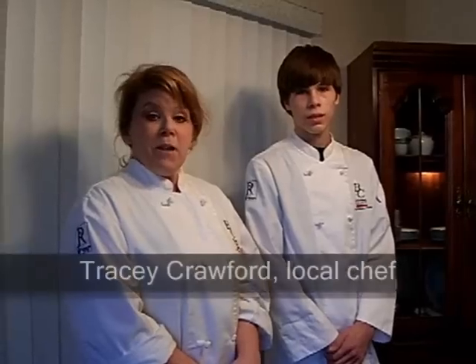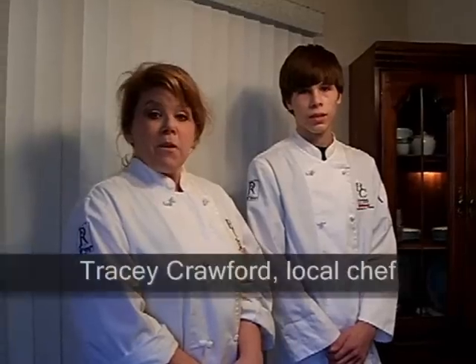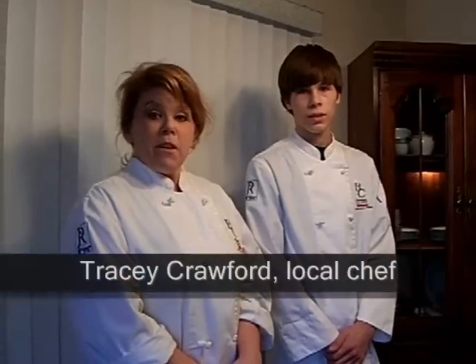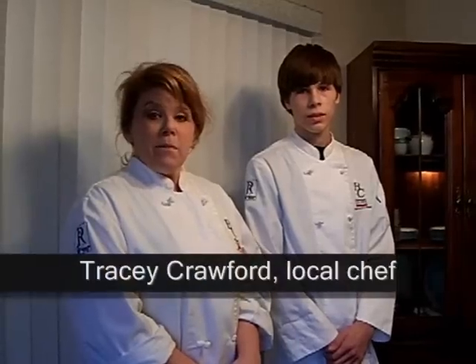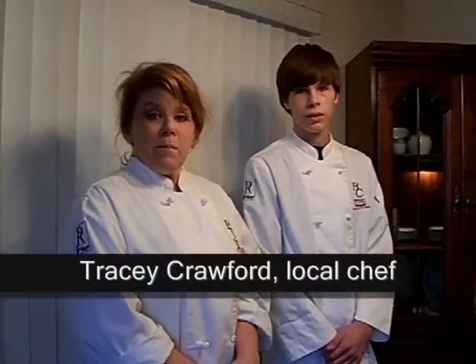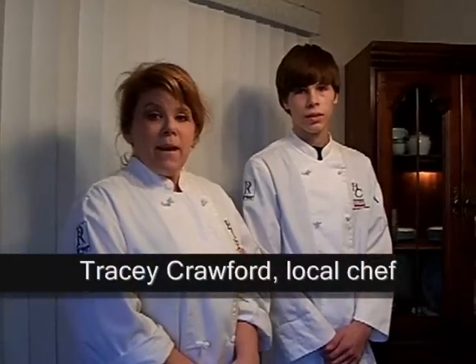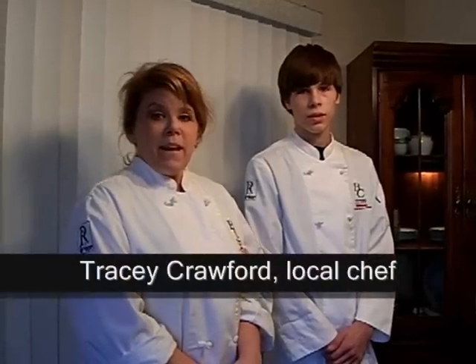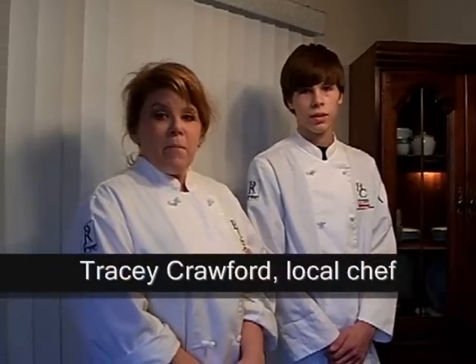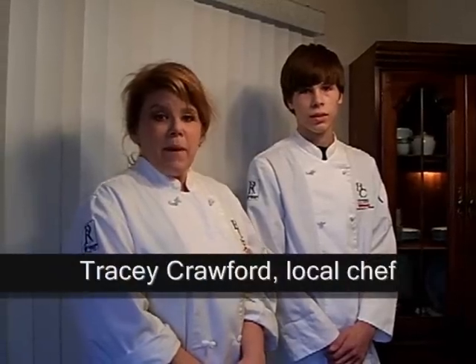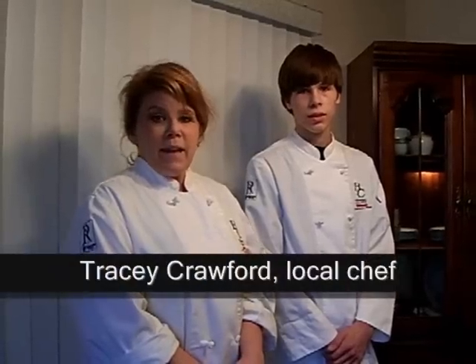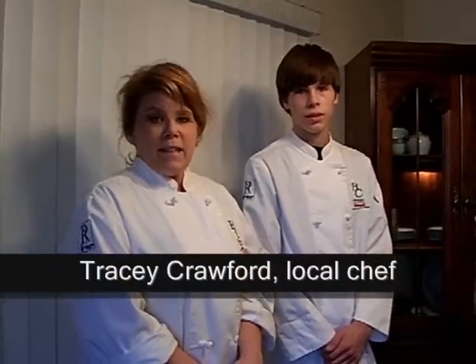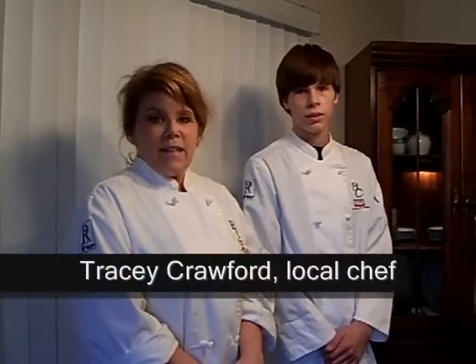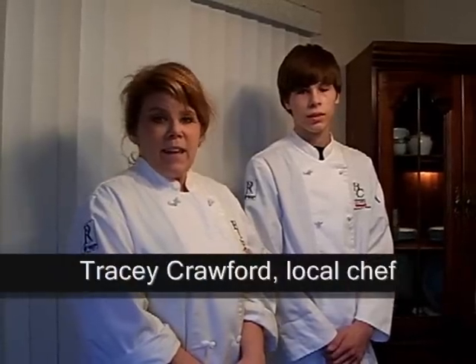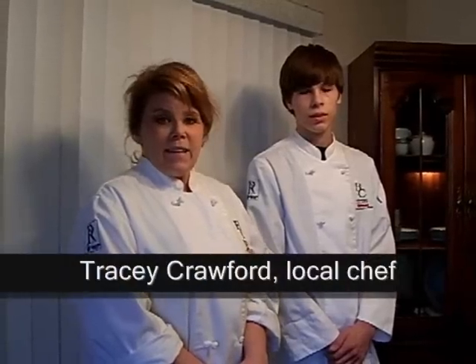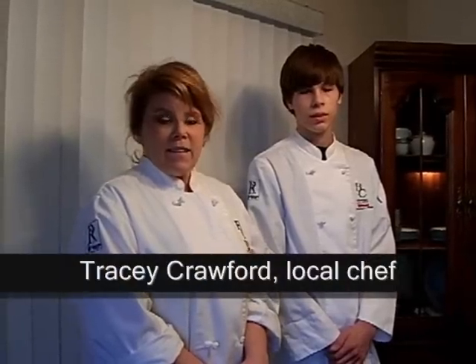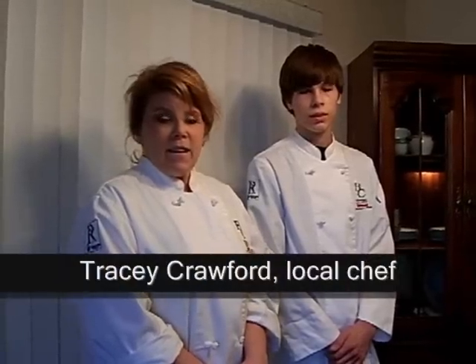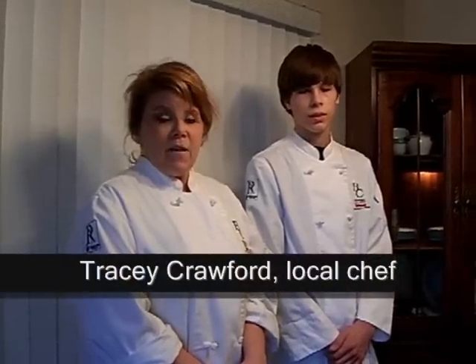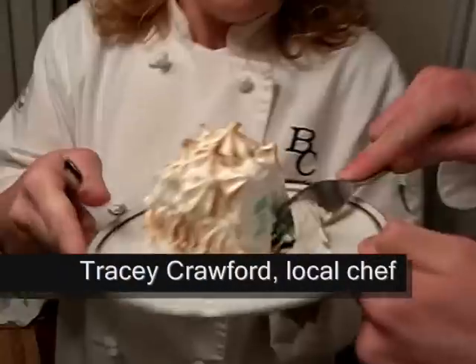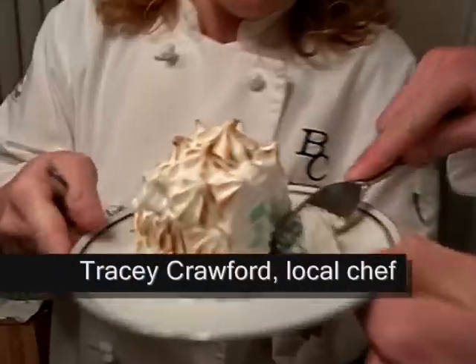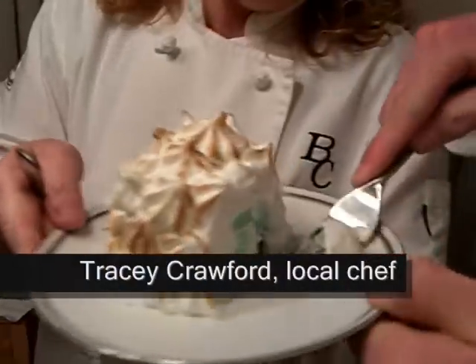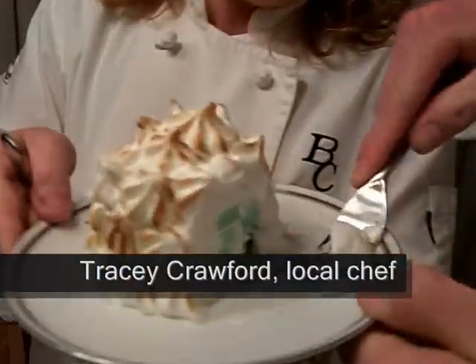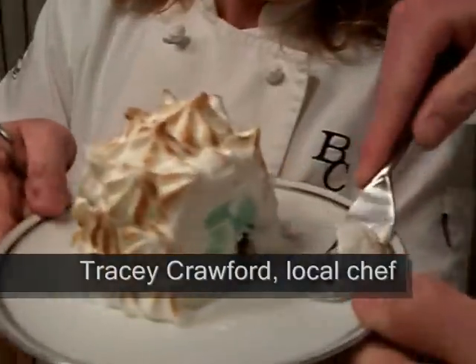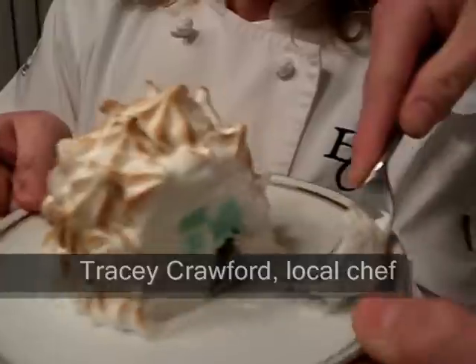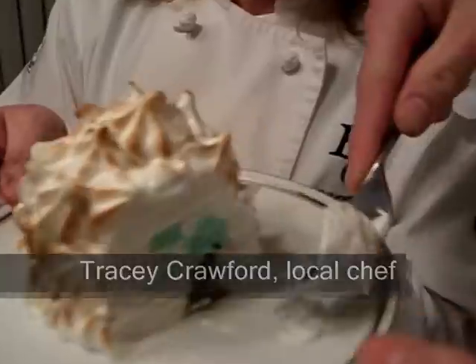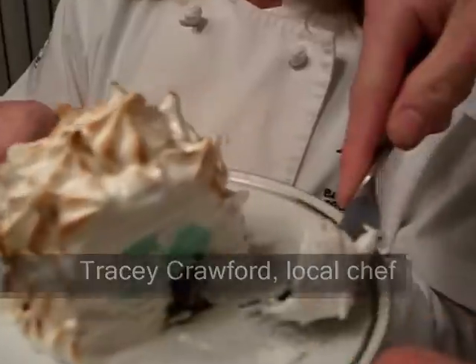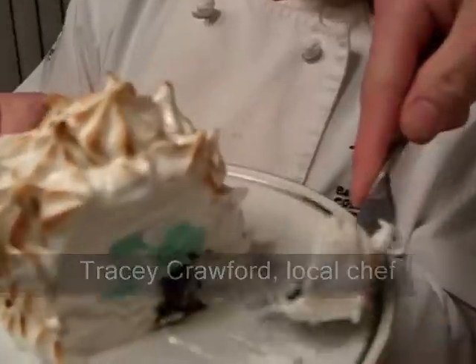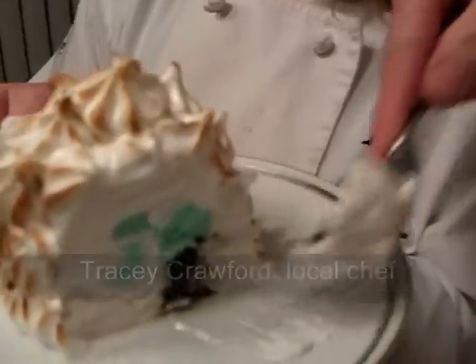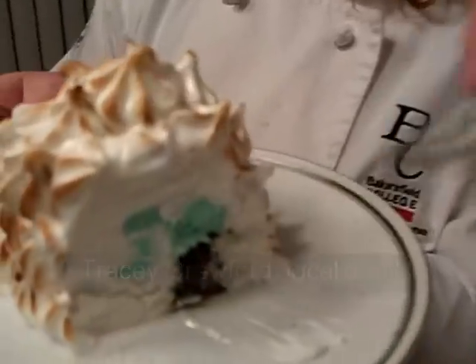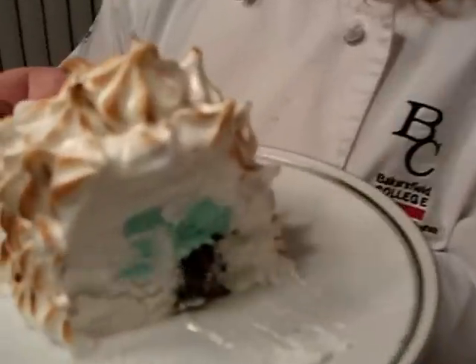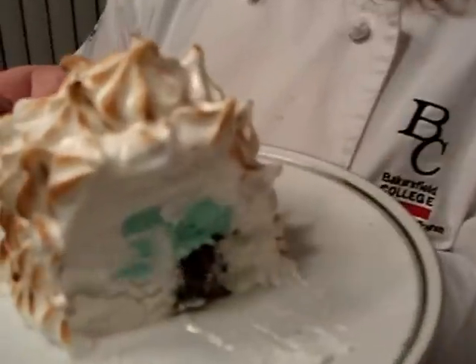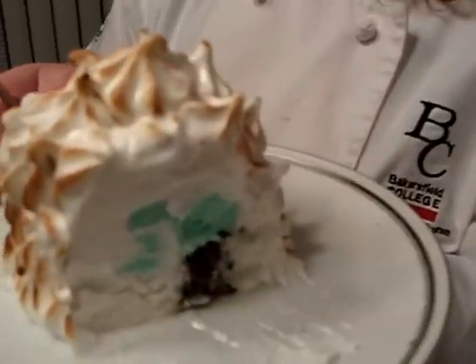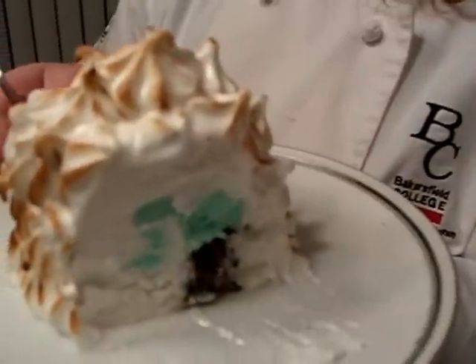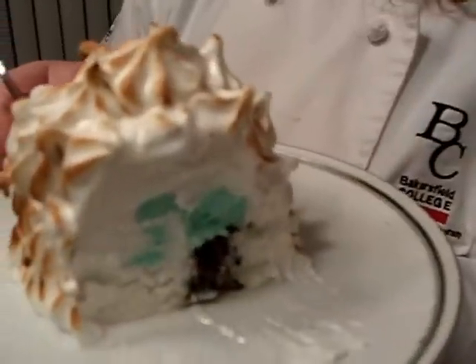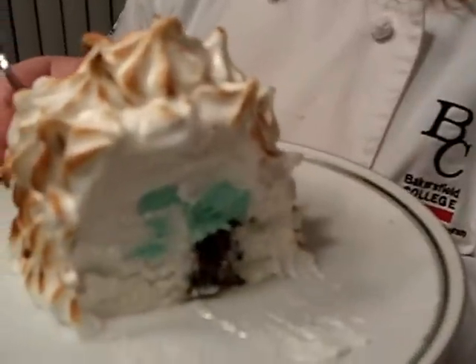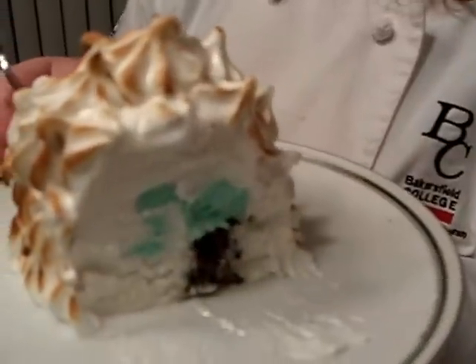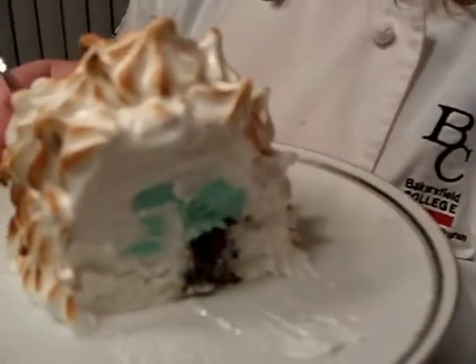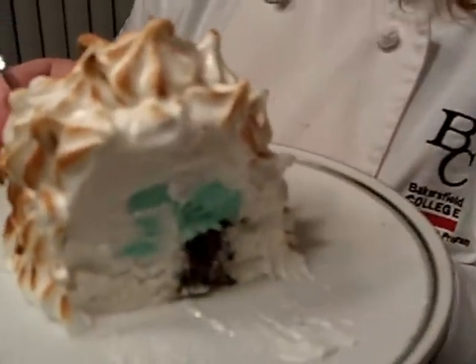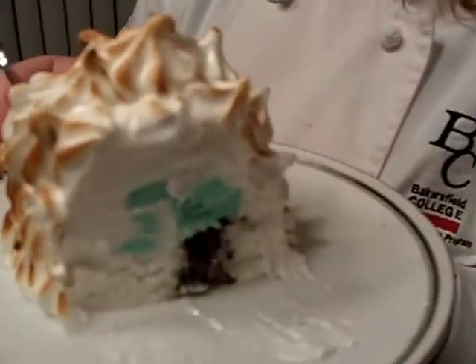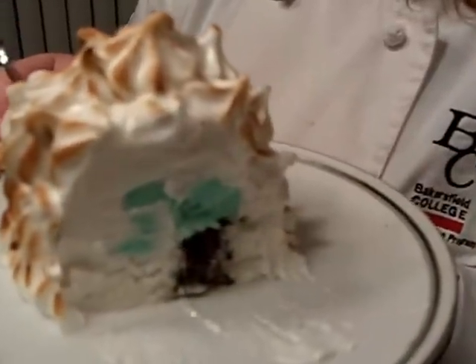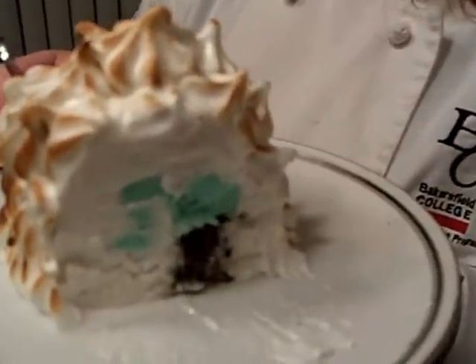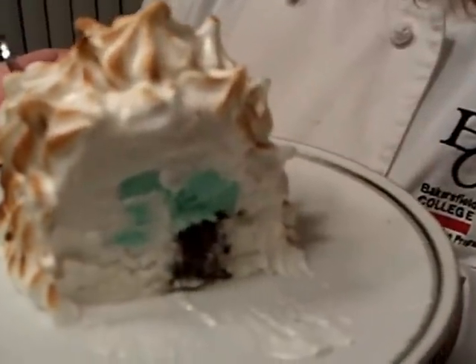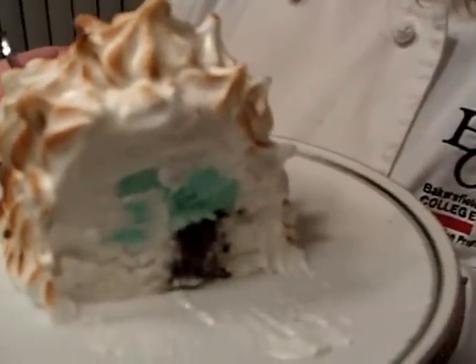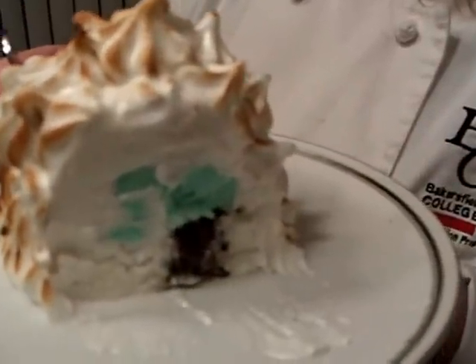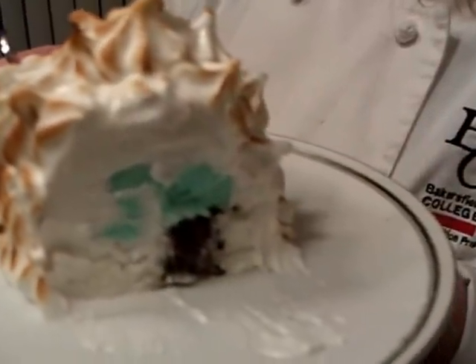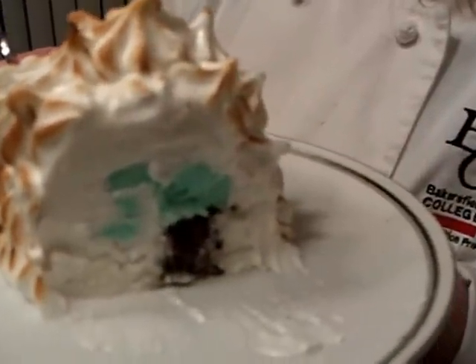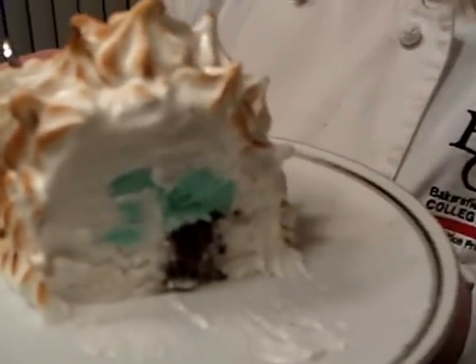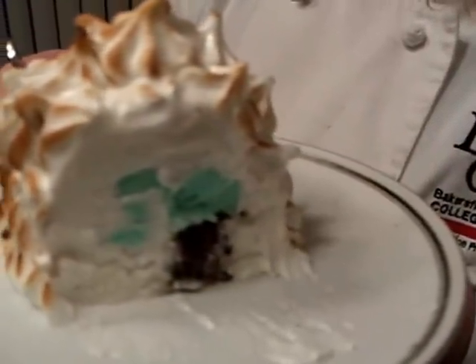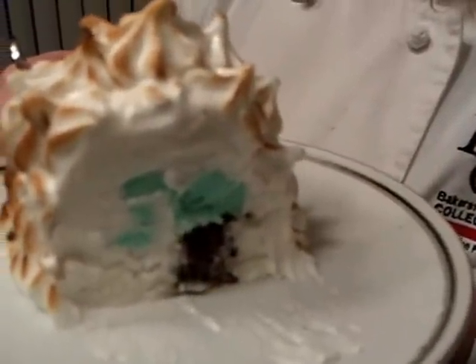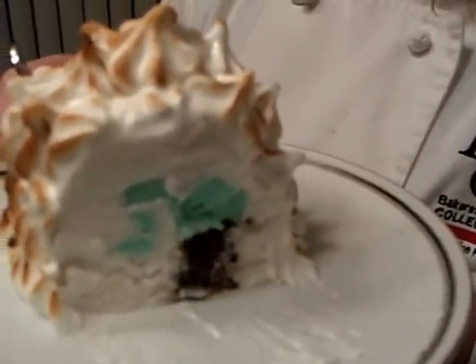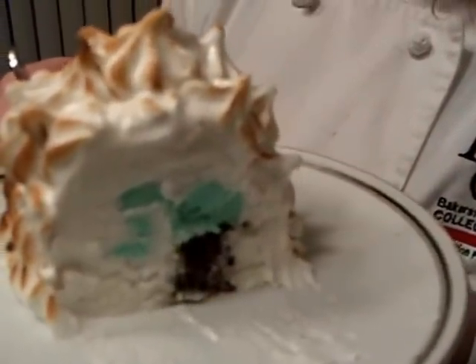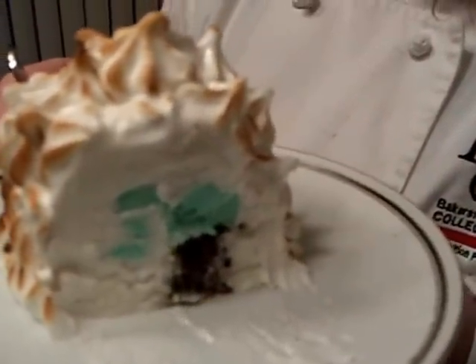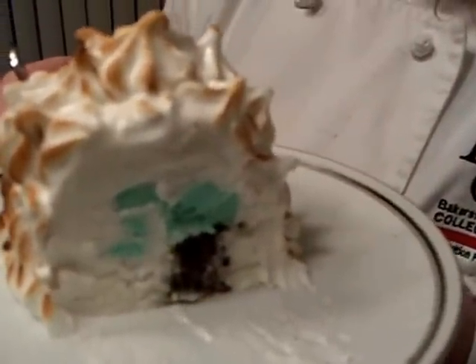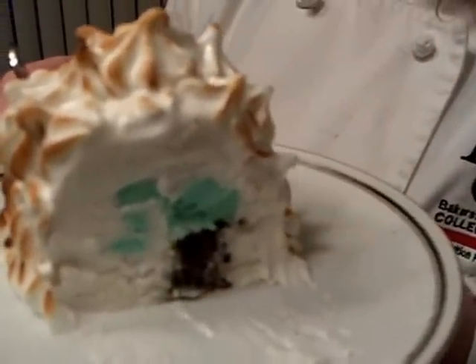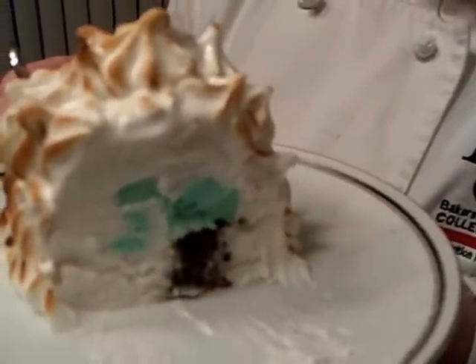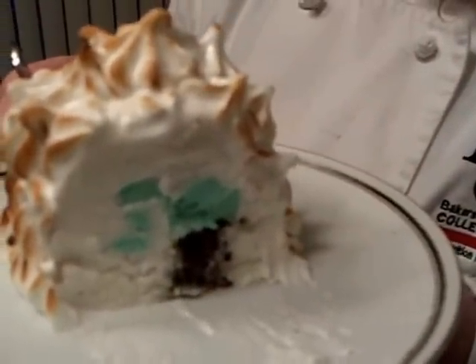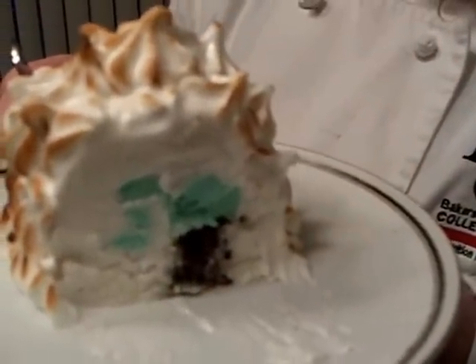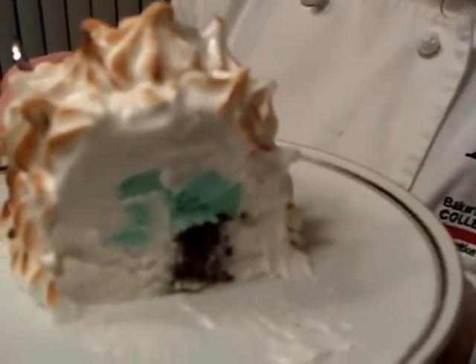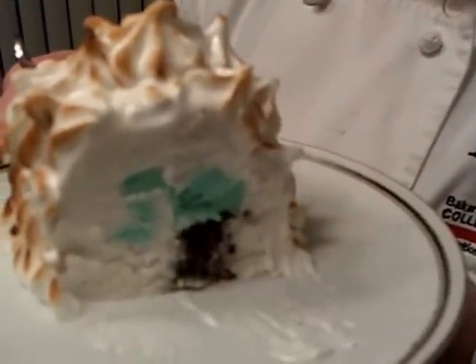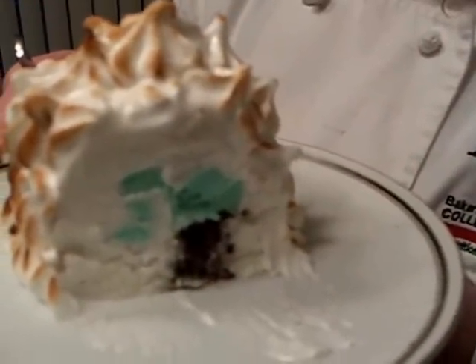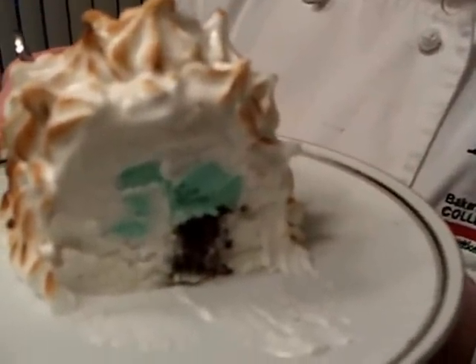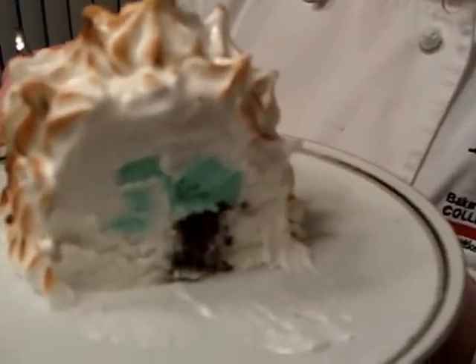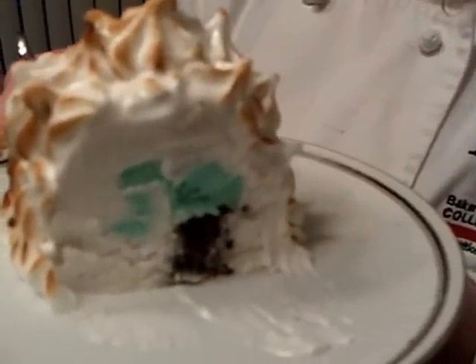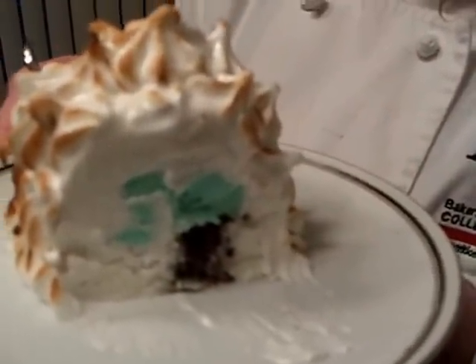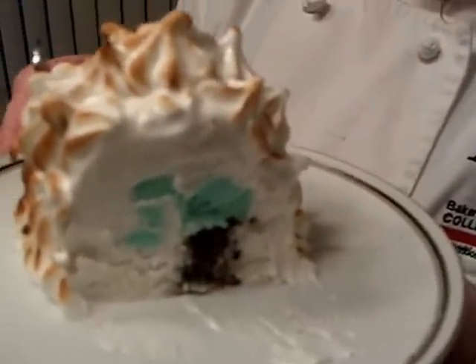Today we're going to be making a baked Alaska. A baked Alaska is a cake and ice cream dessert that has a meringue on top that you toast.